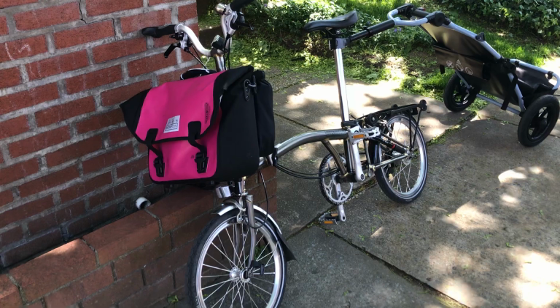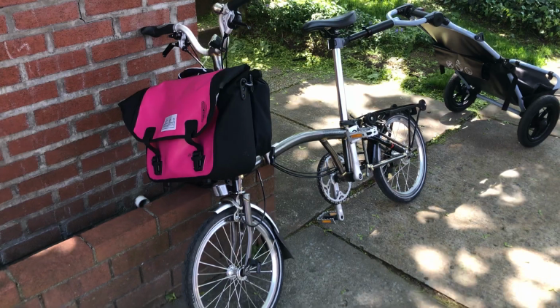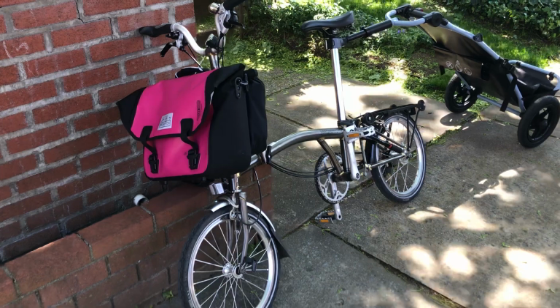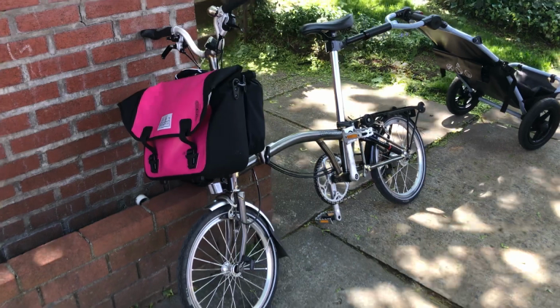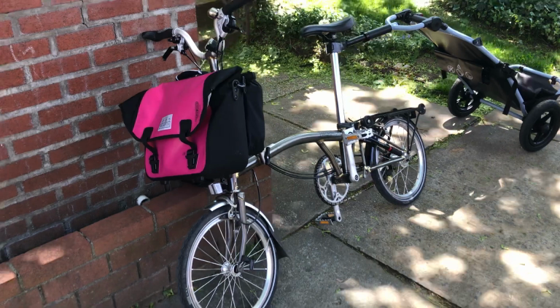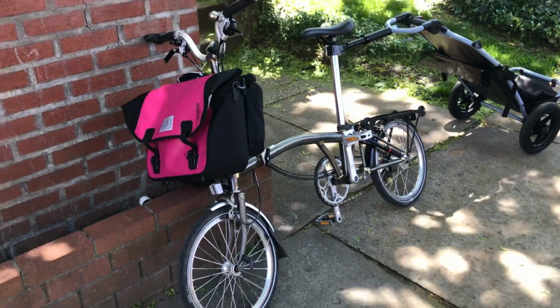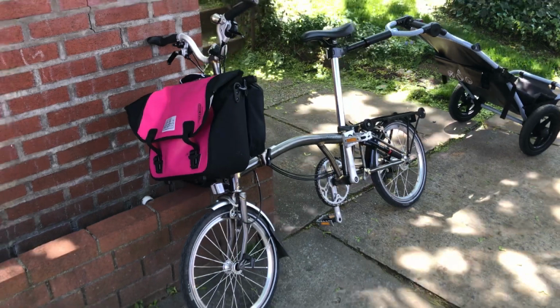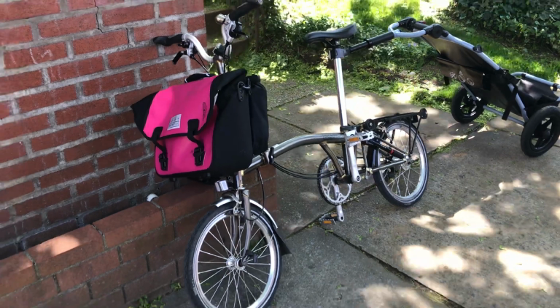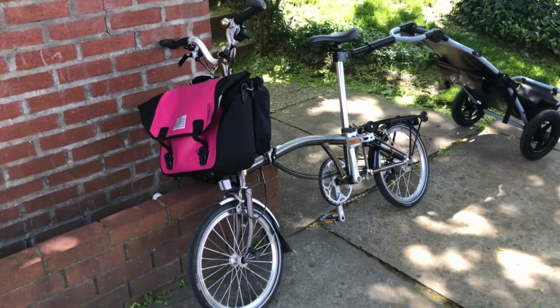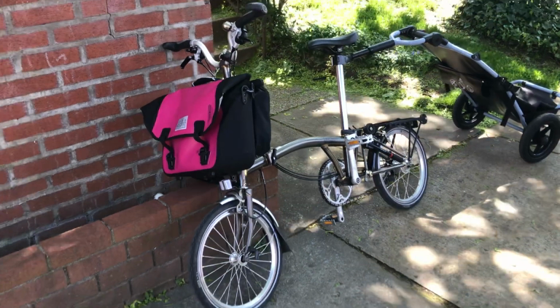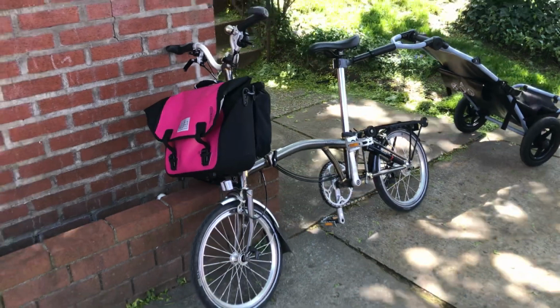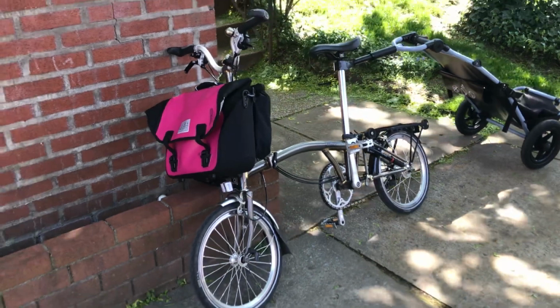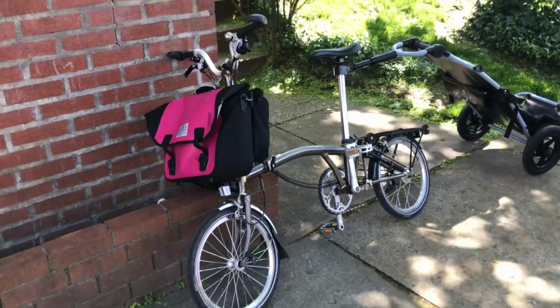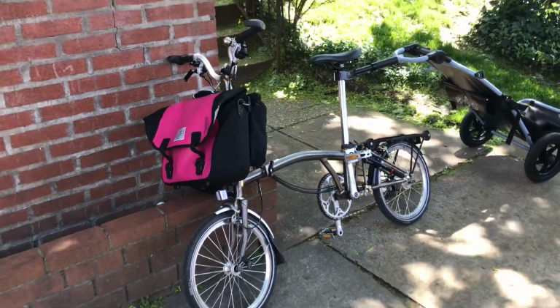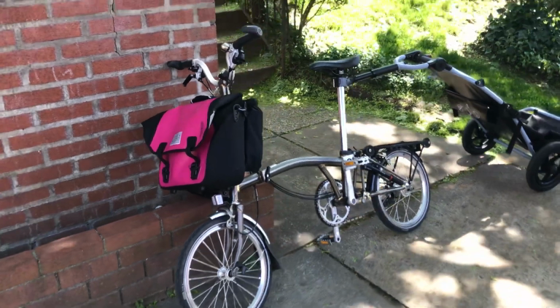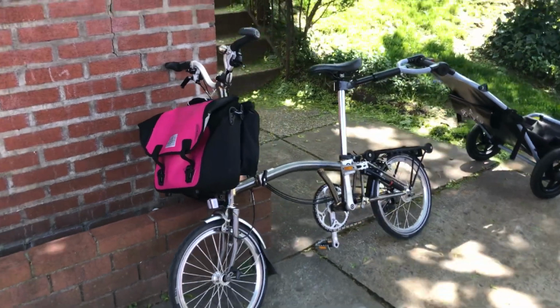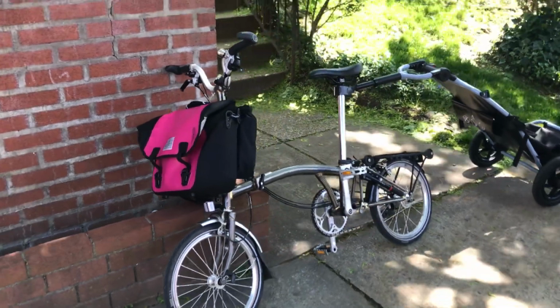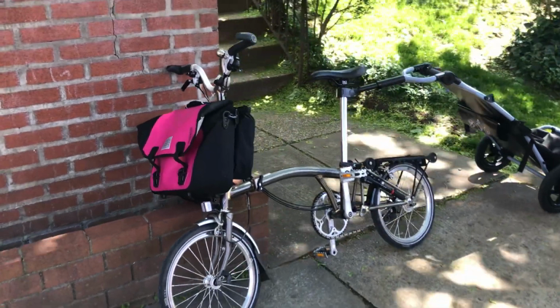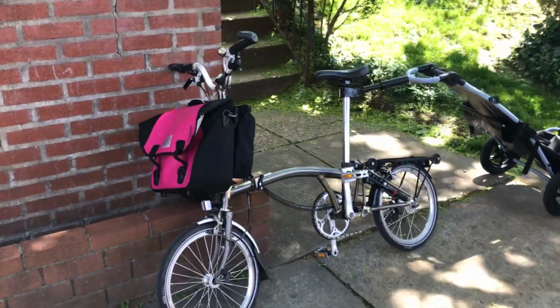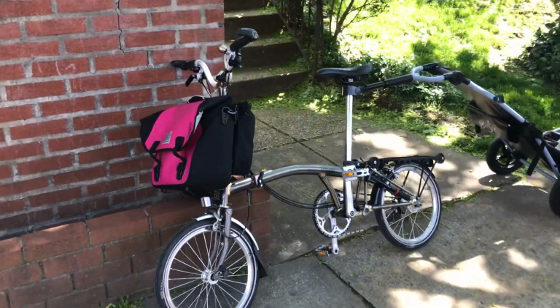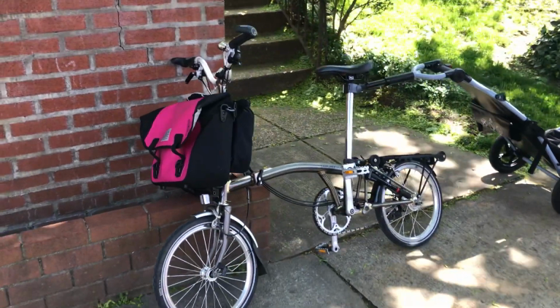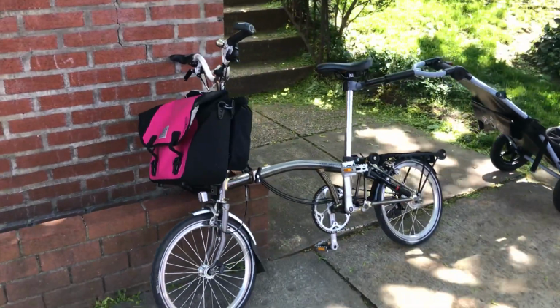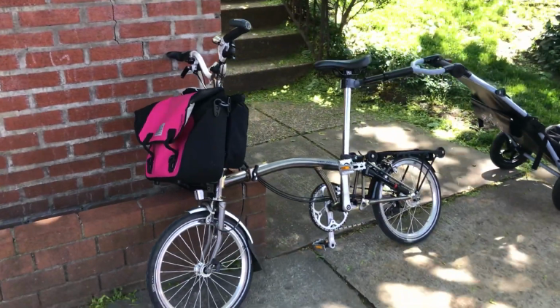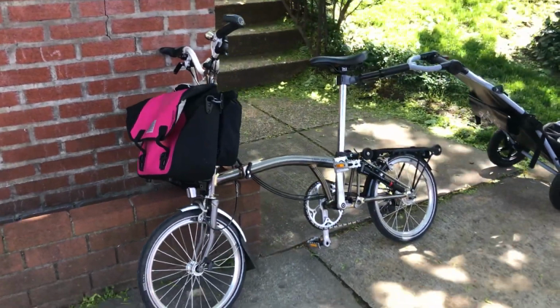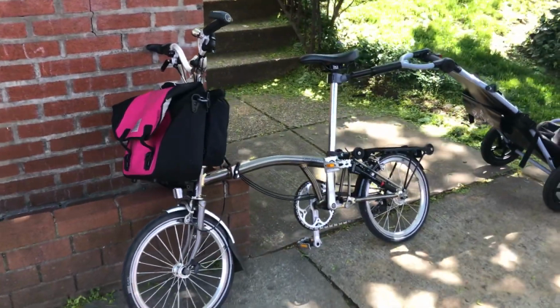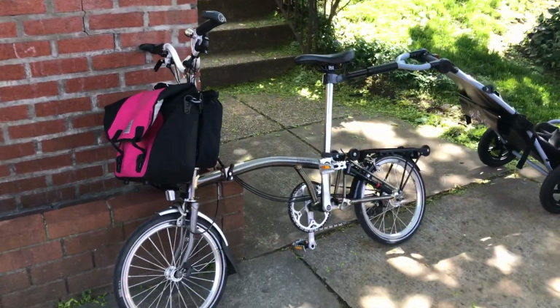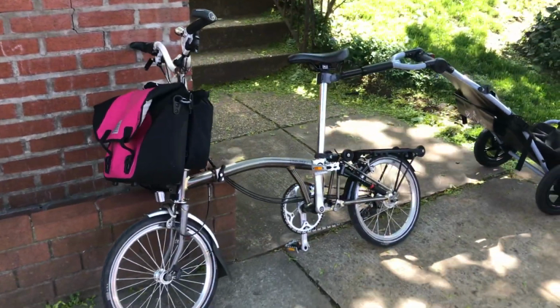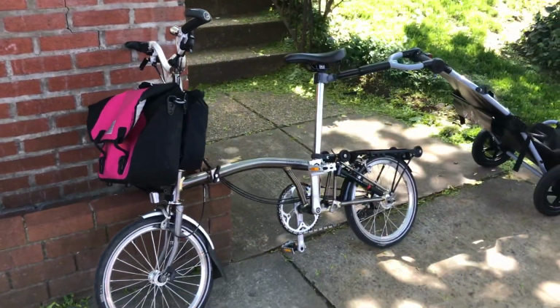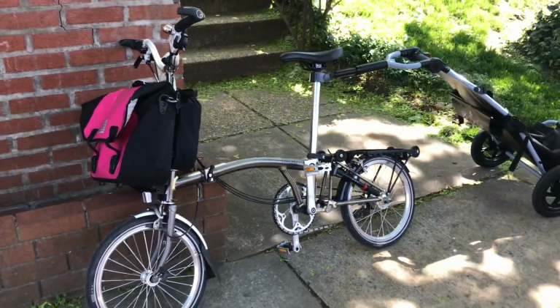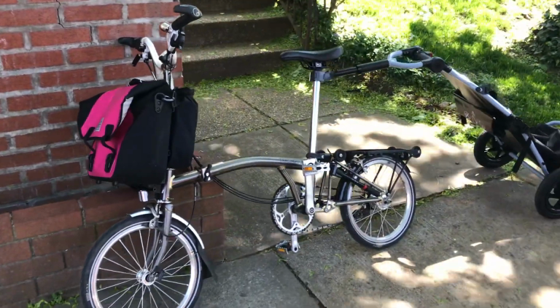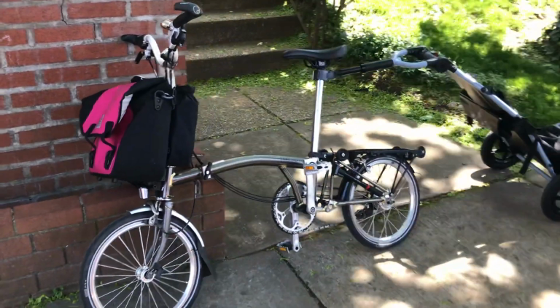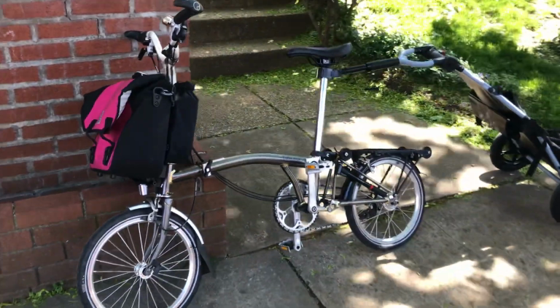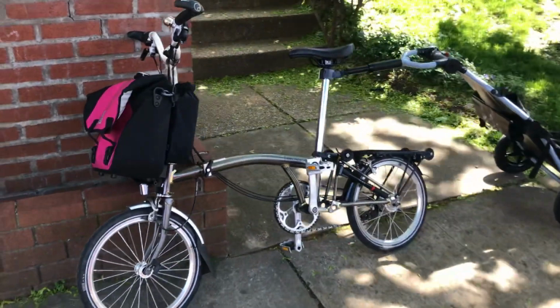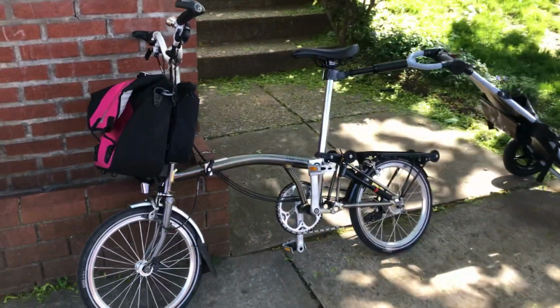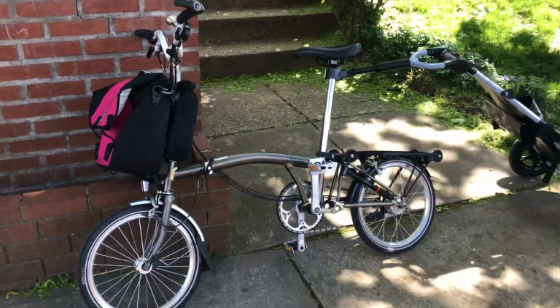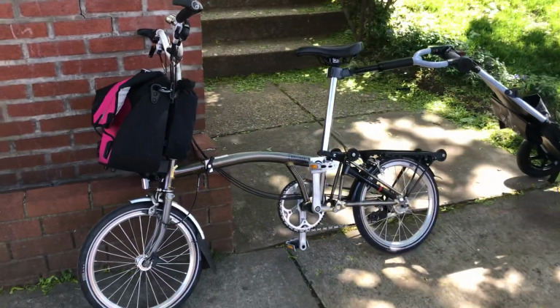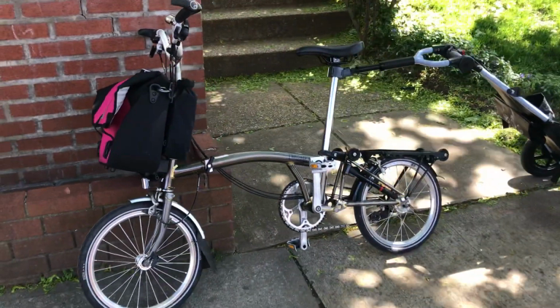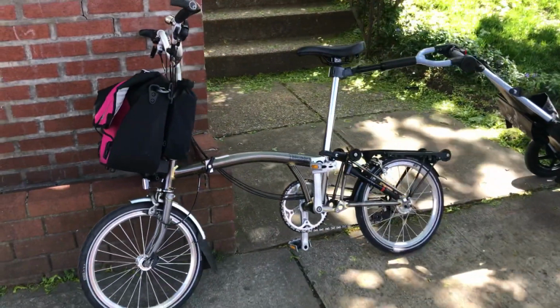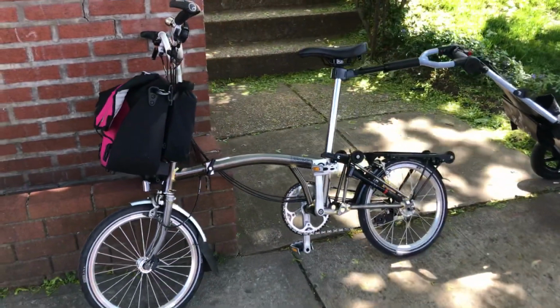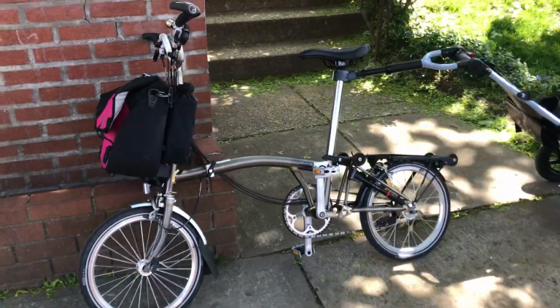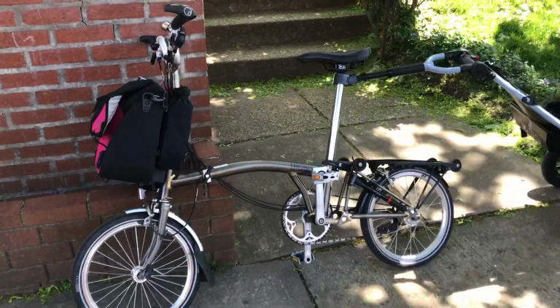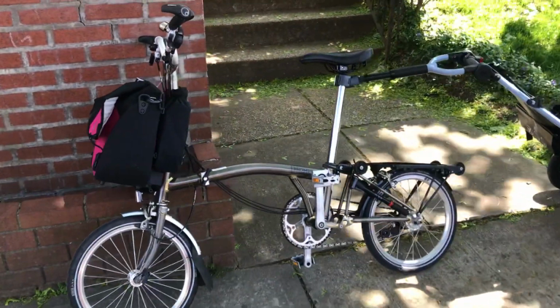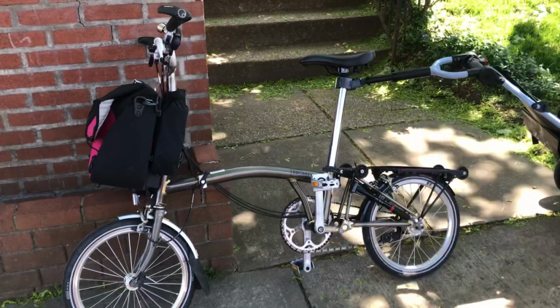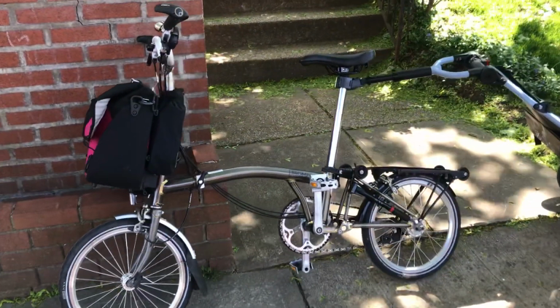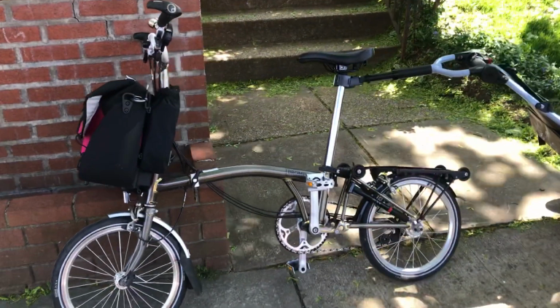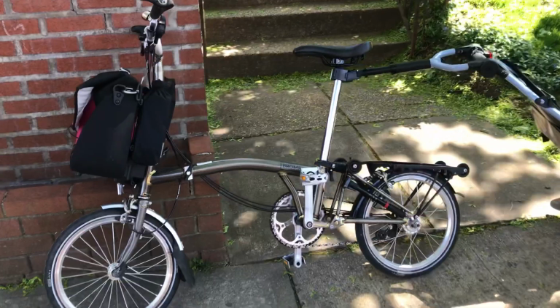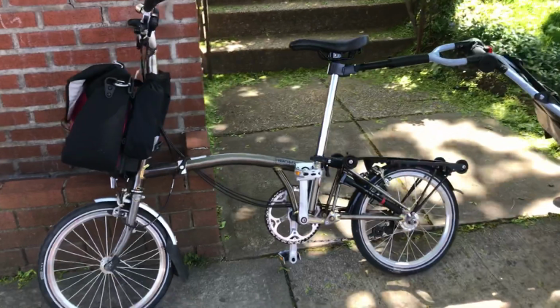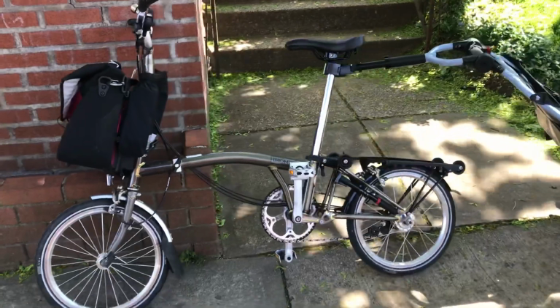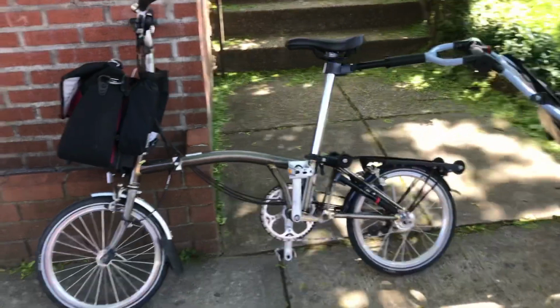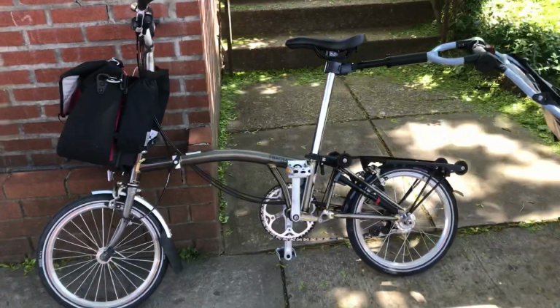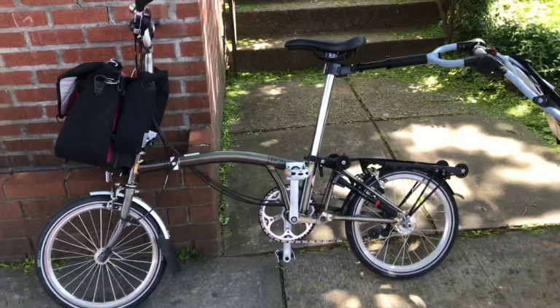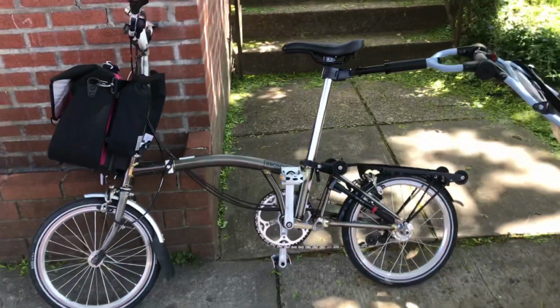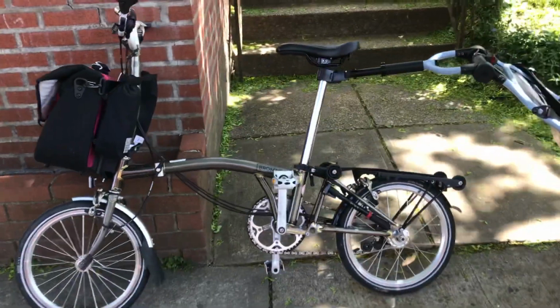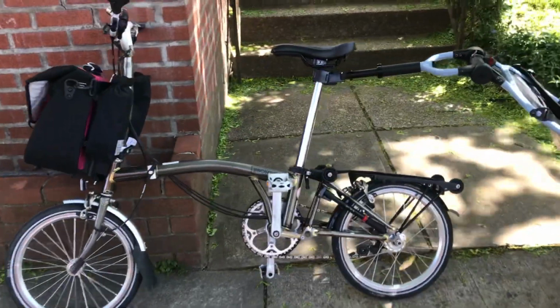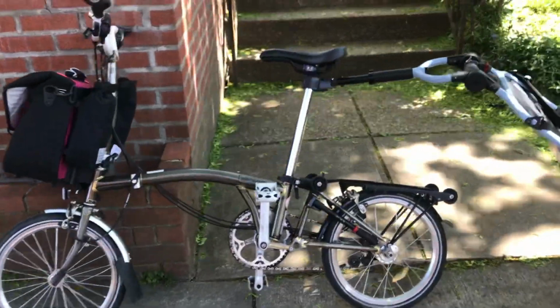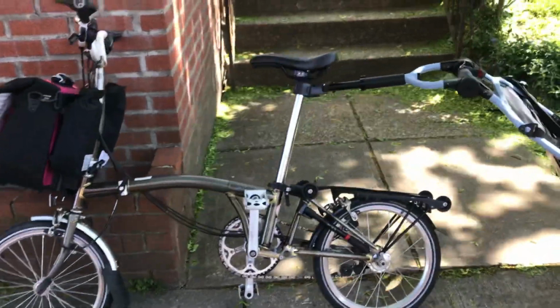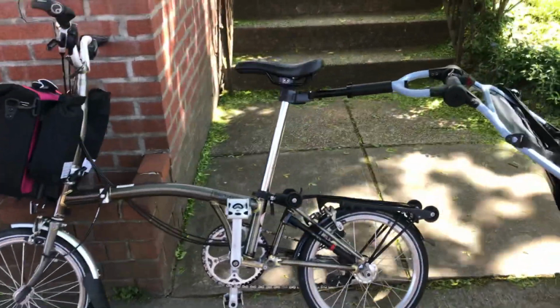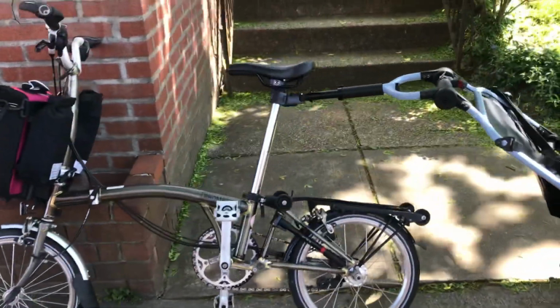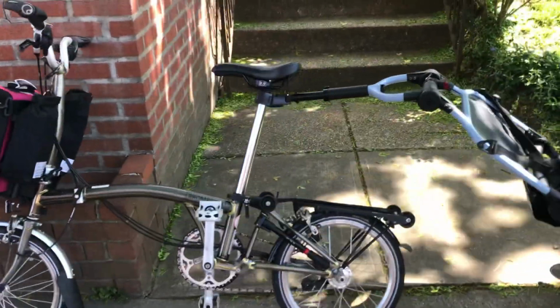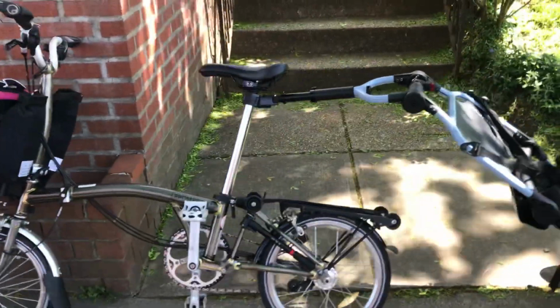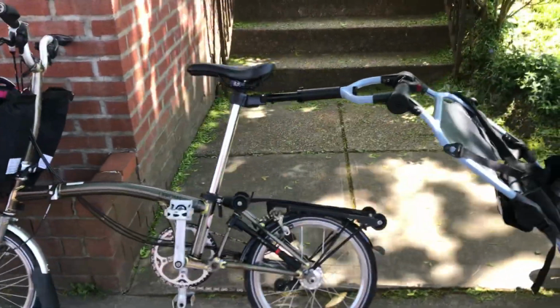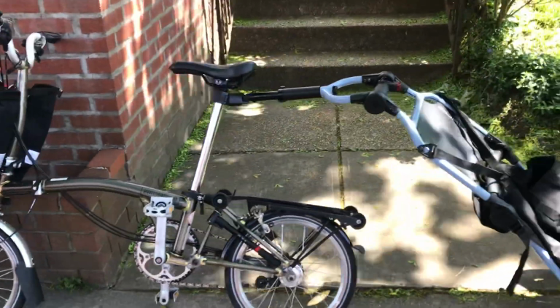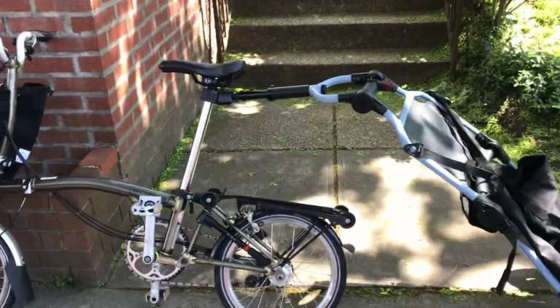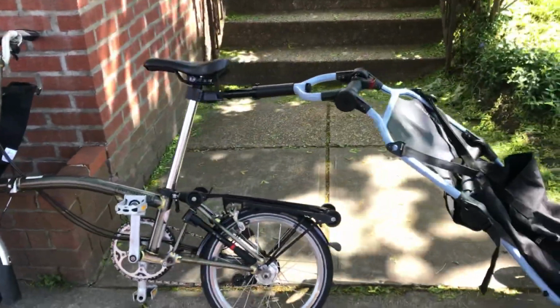This is my touring bike. Folds up small enough to be a carry-on so I don't get charged for a bicycle when I fly.